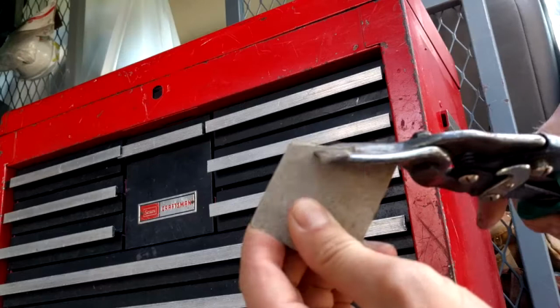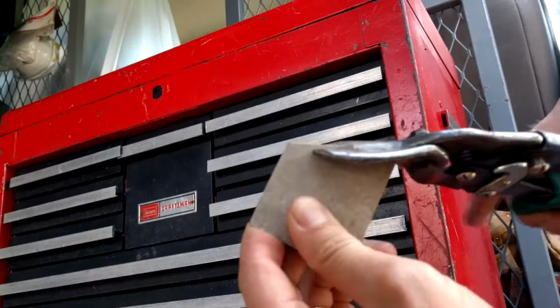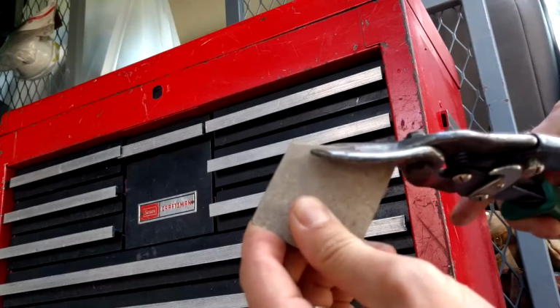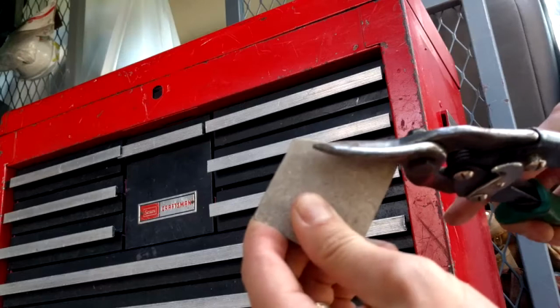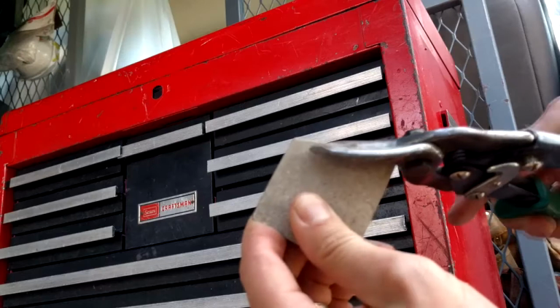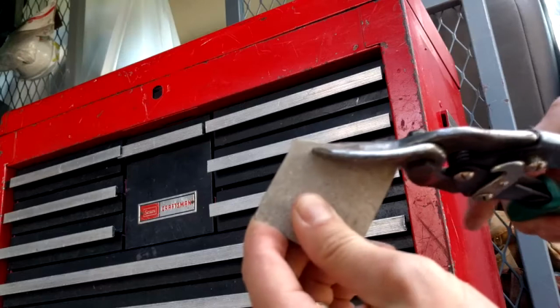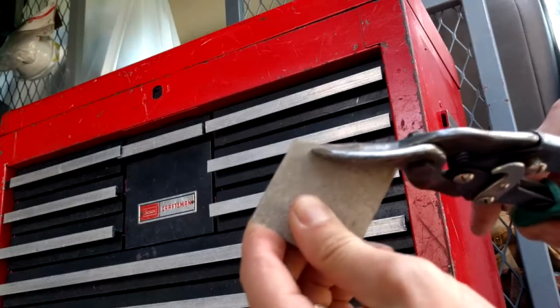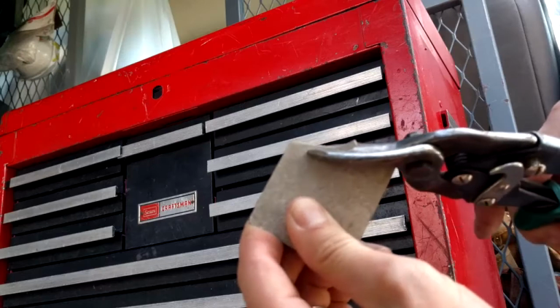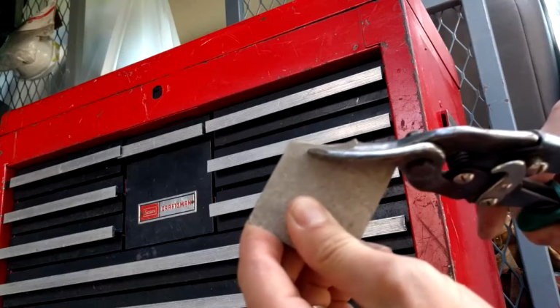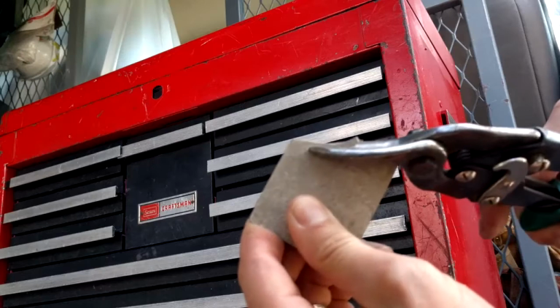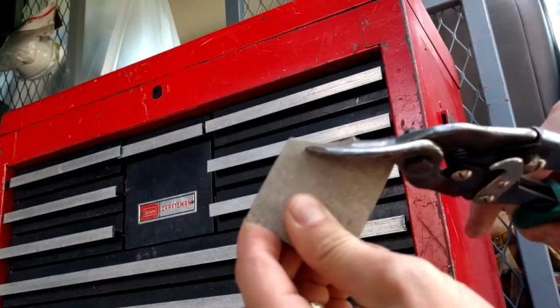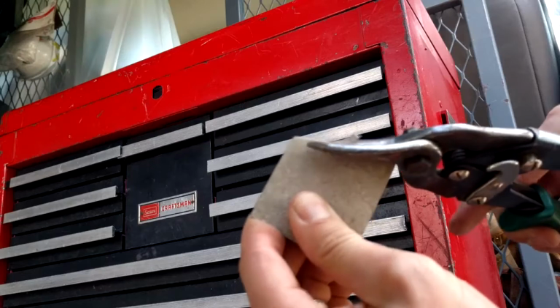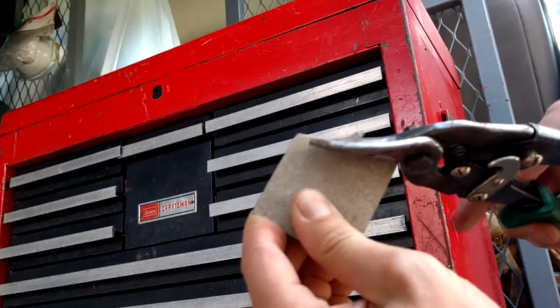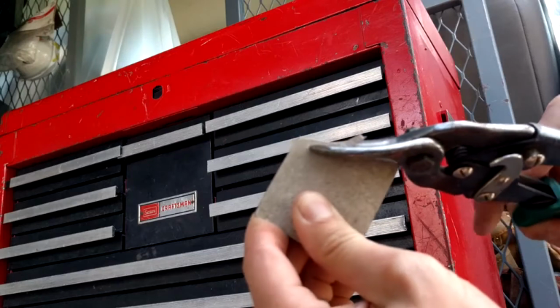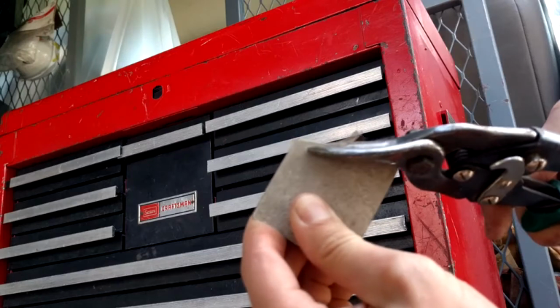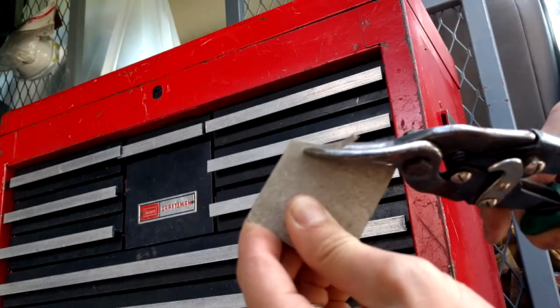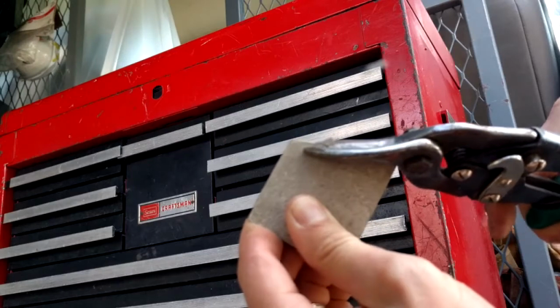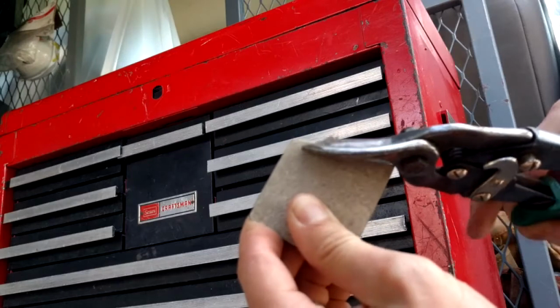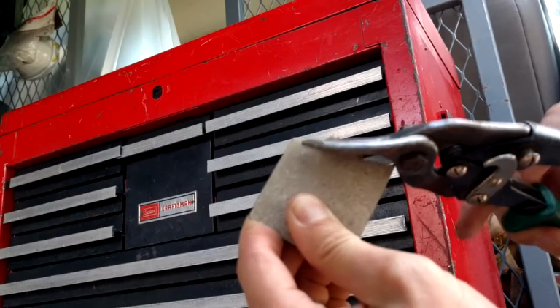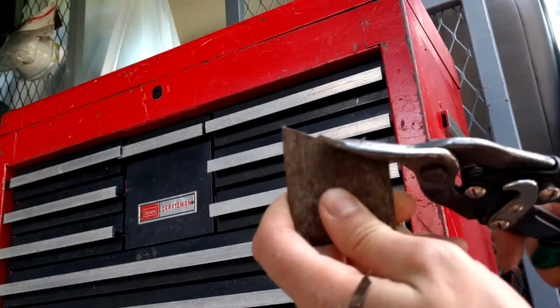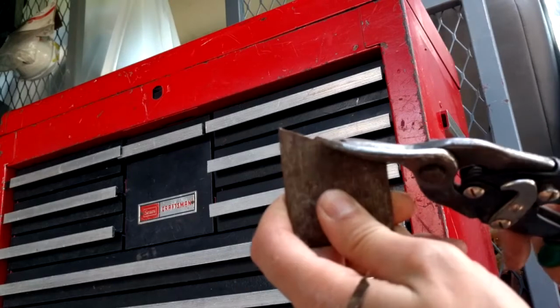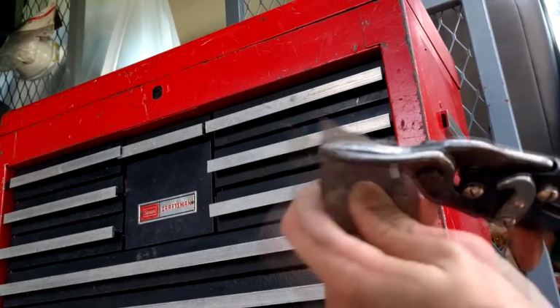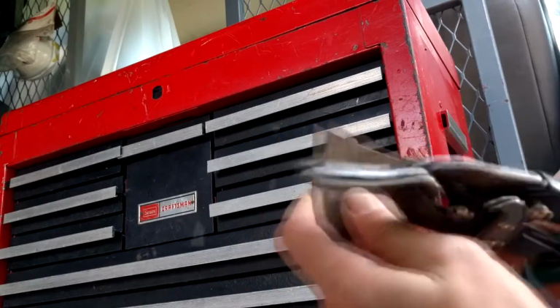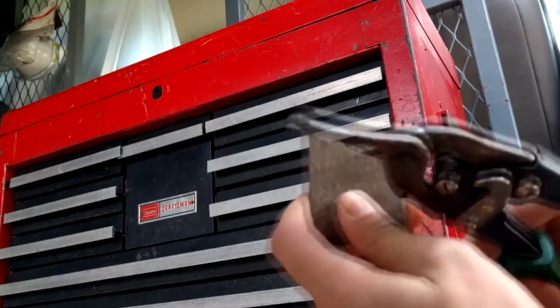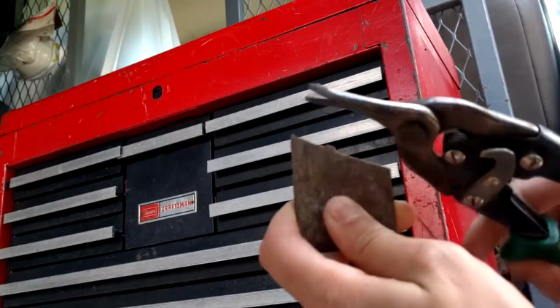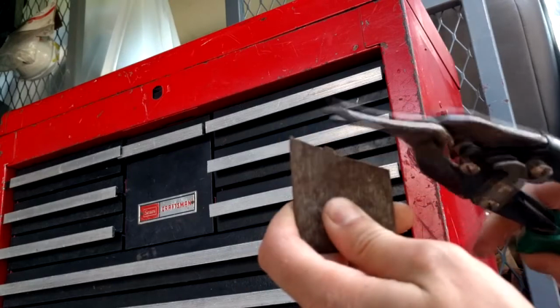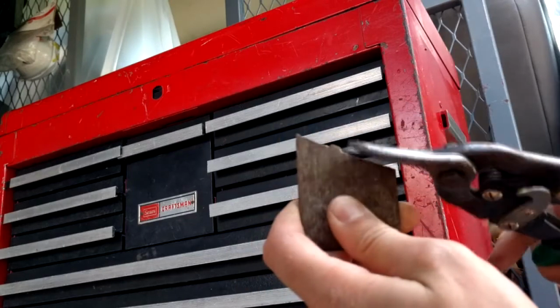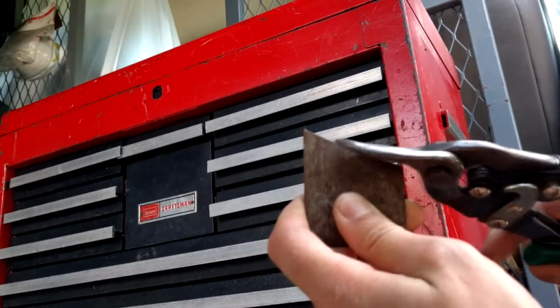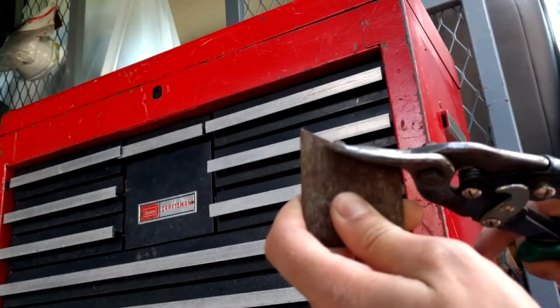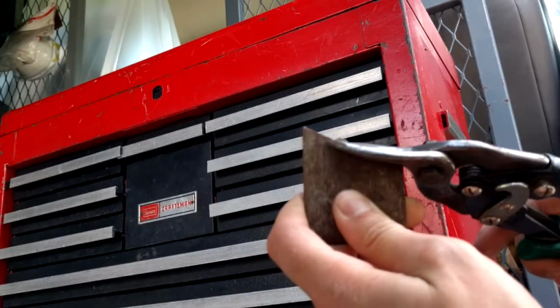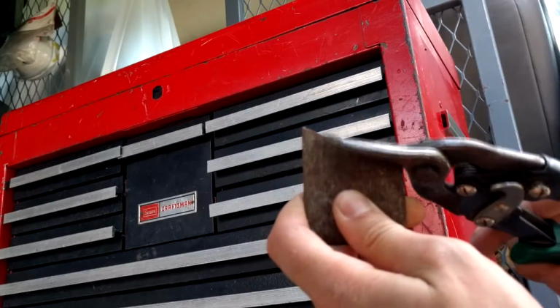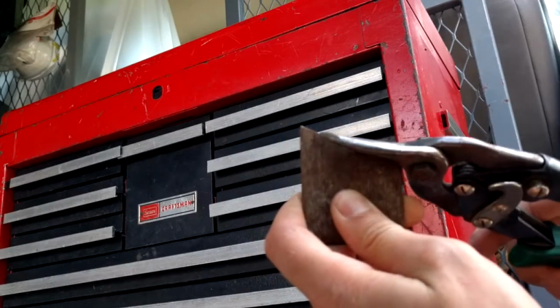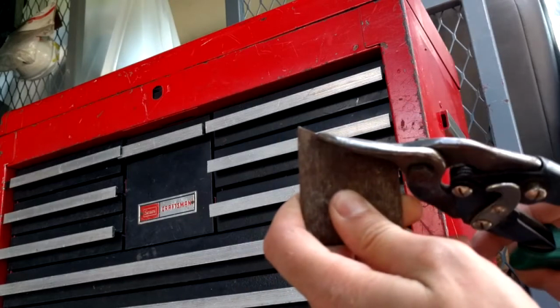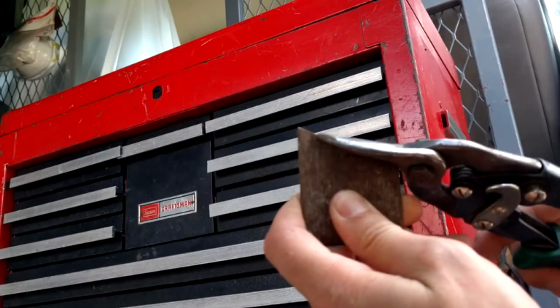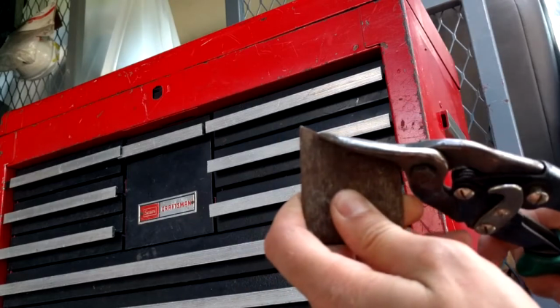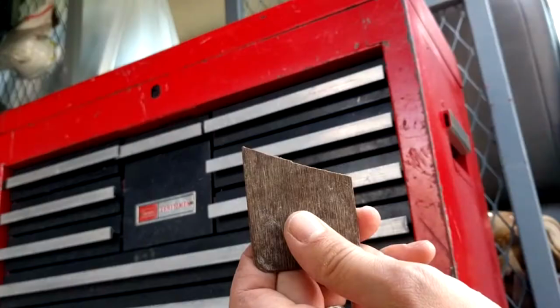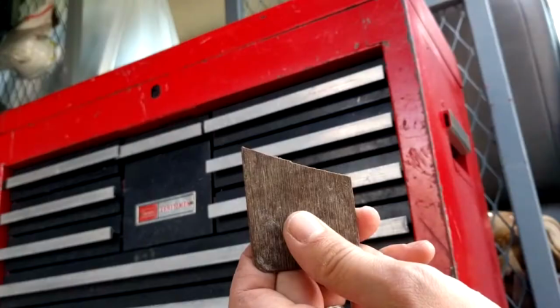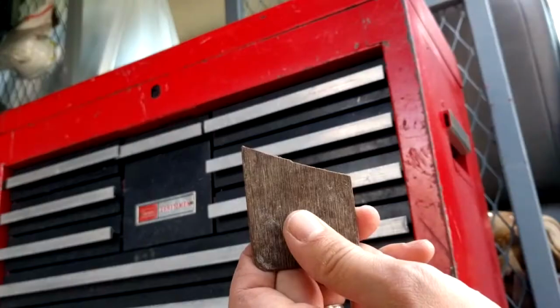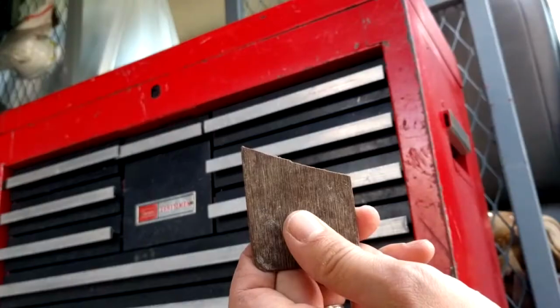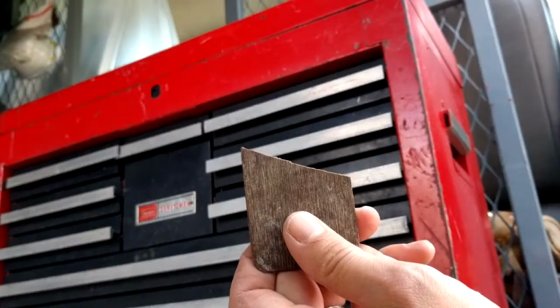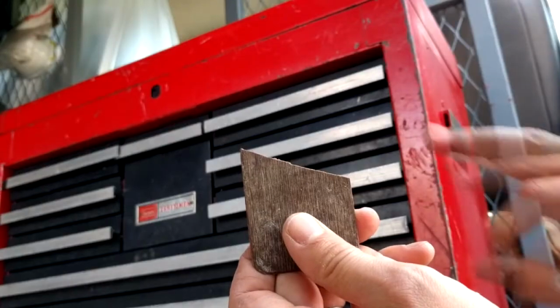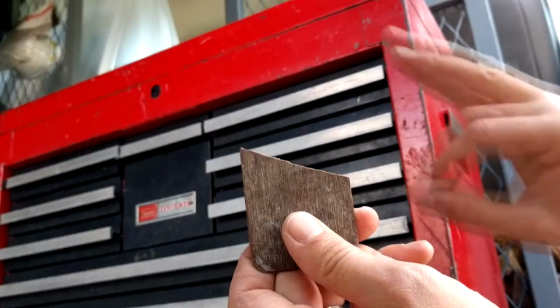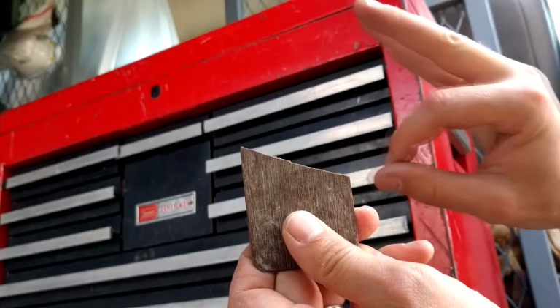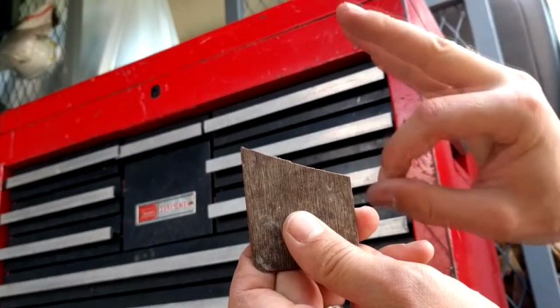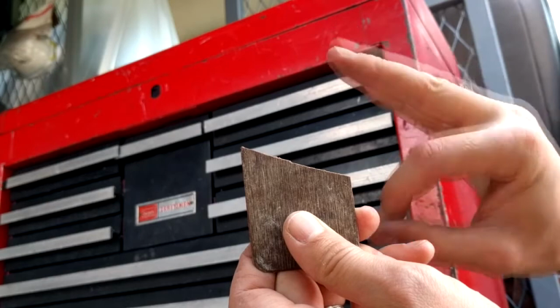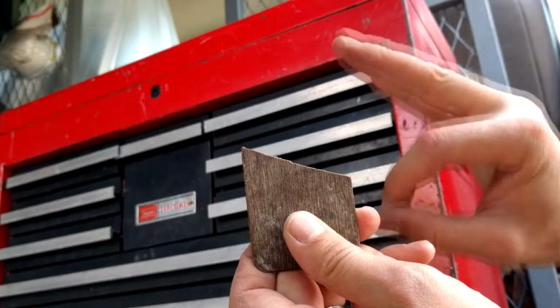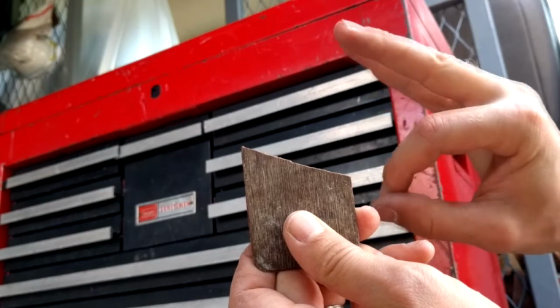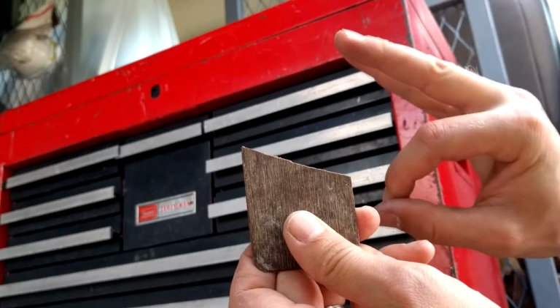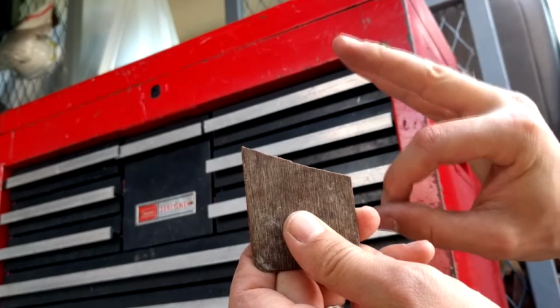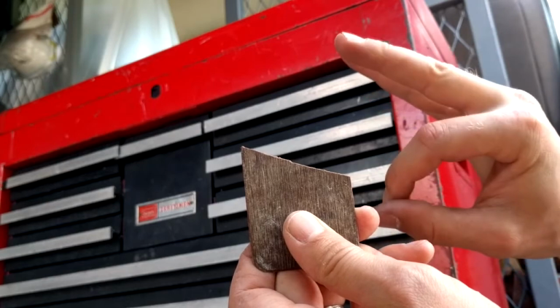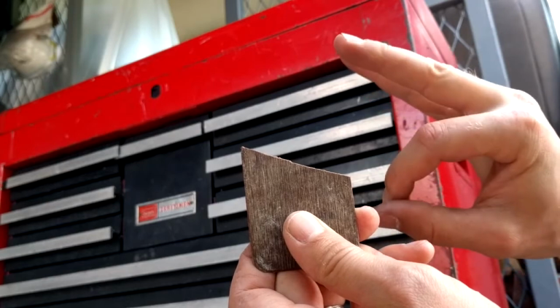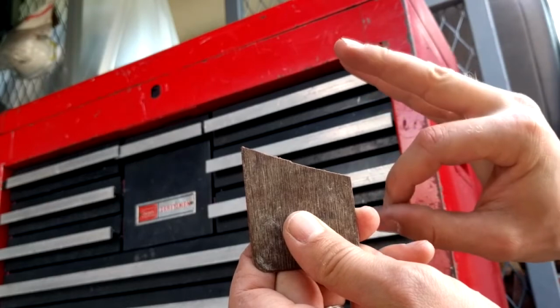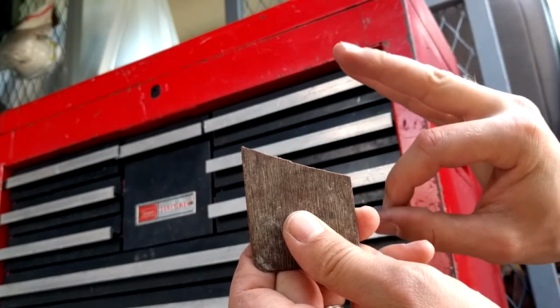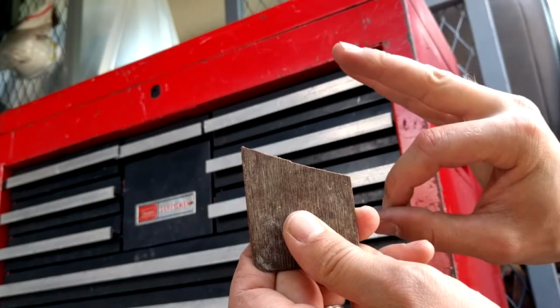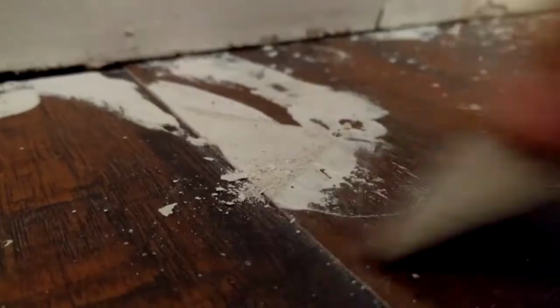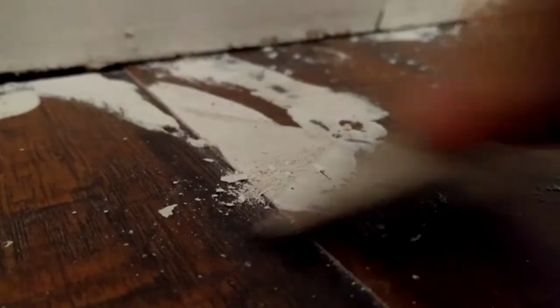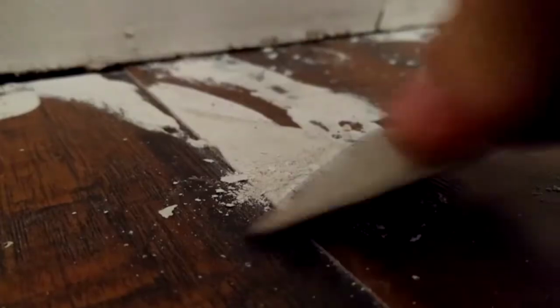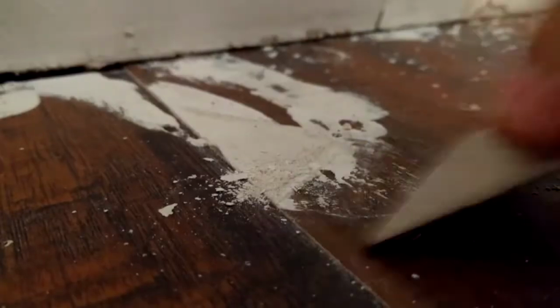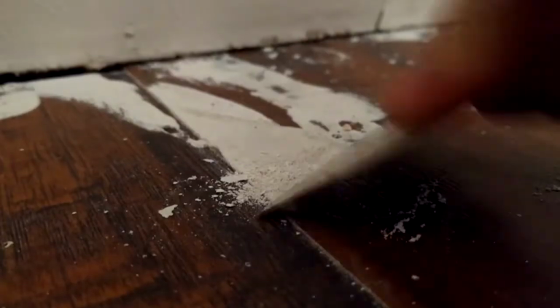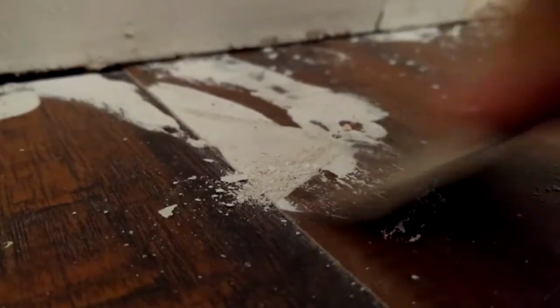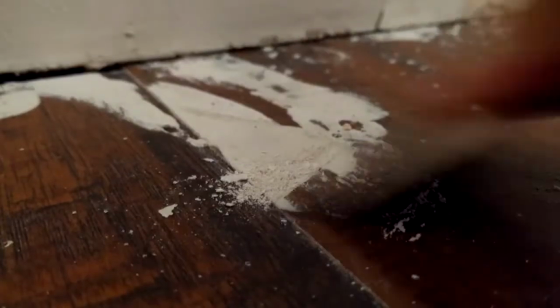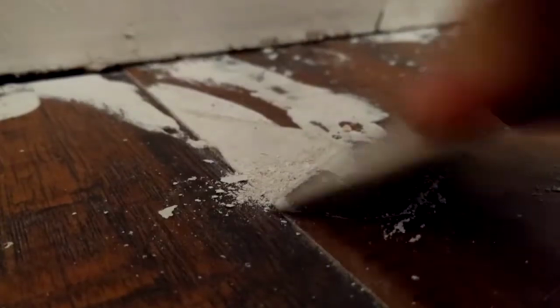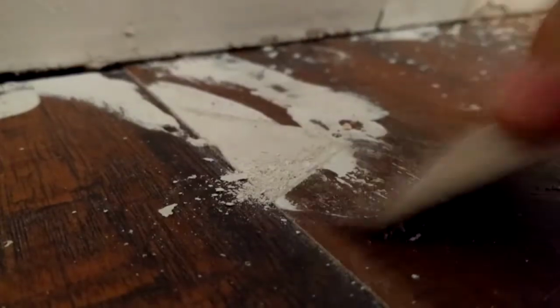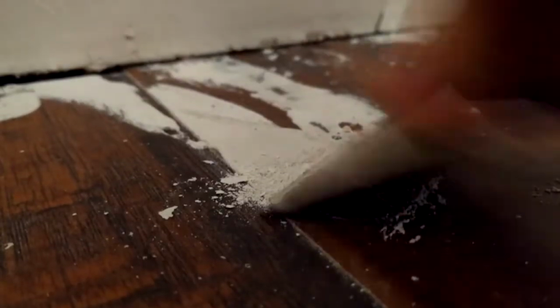Is your Formica sample getting dull? Just cut off the end of it easily, and it will be as sharp as new and continue scraping for all your needs!